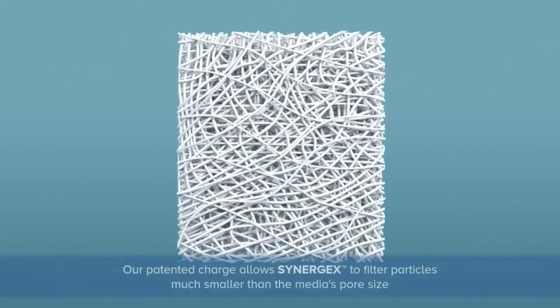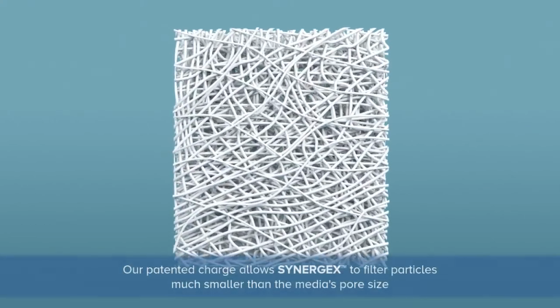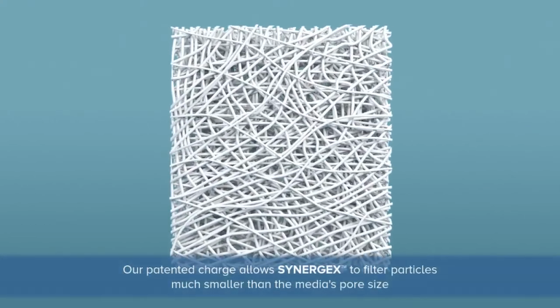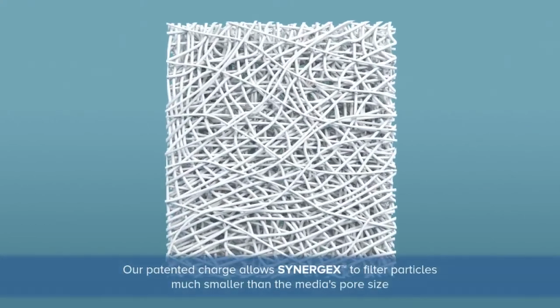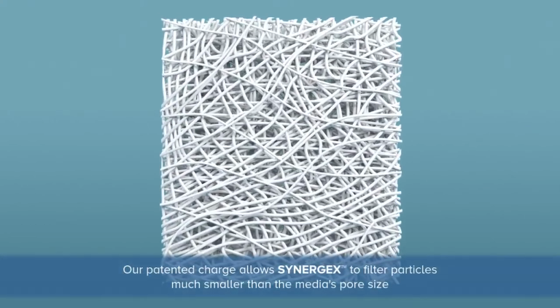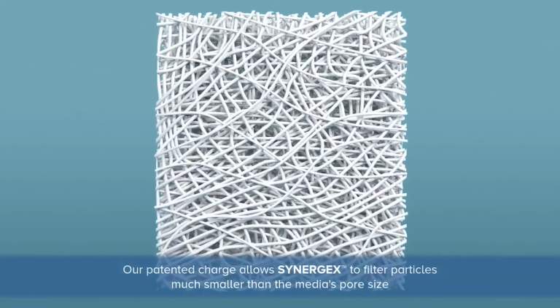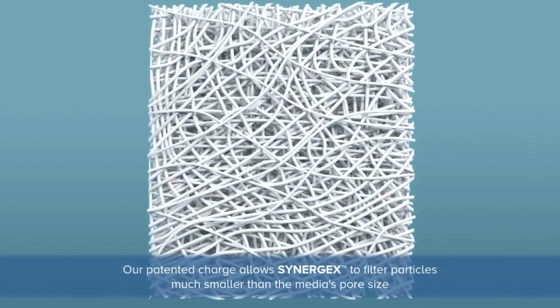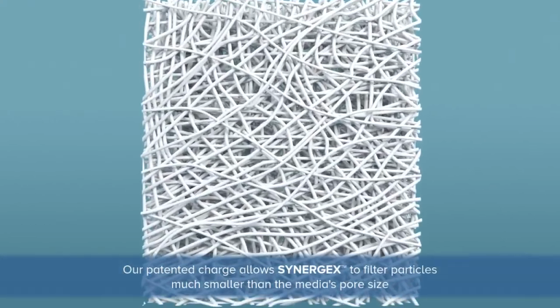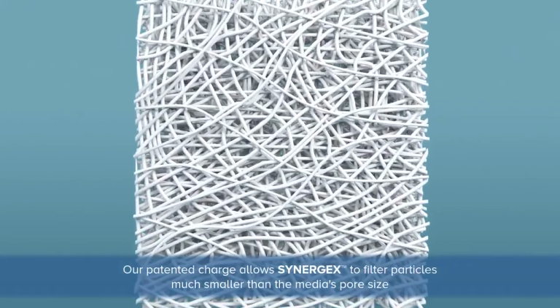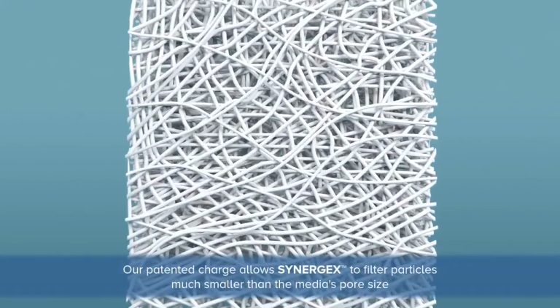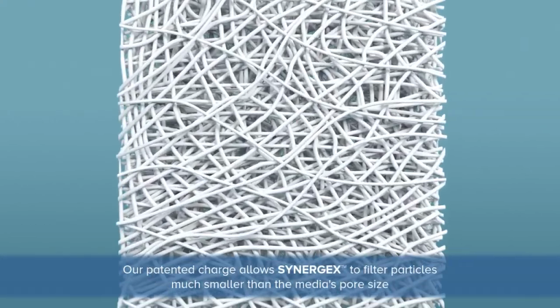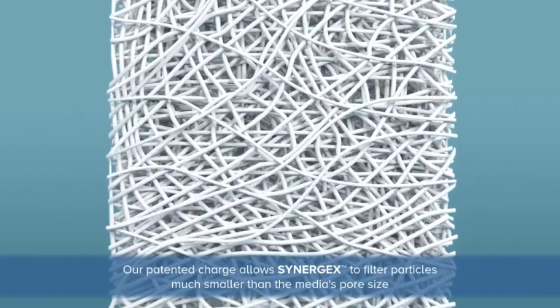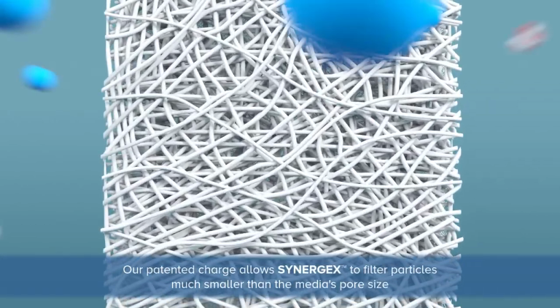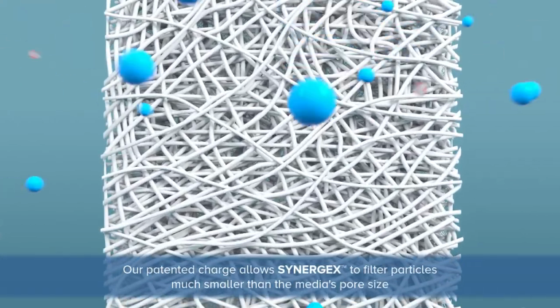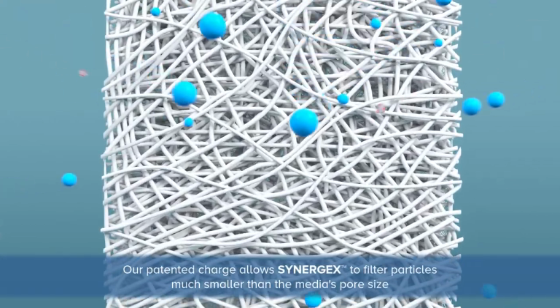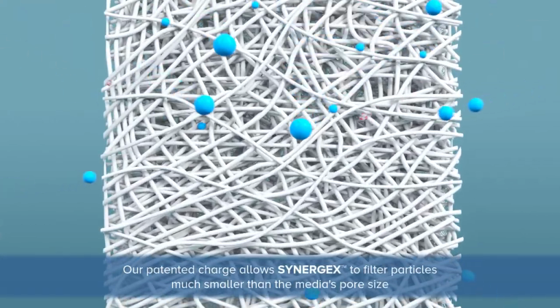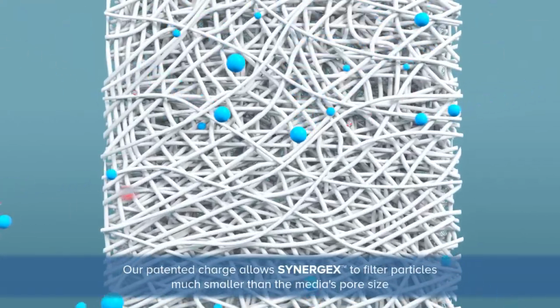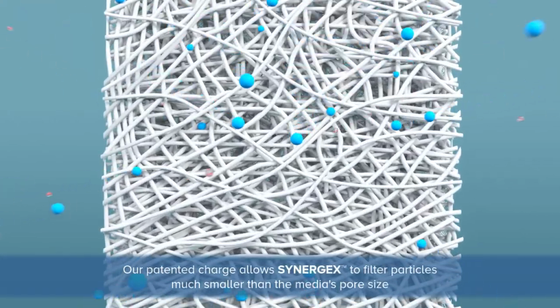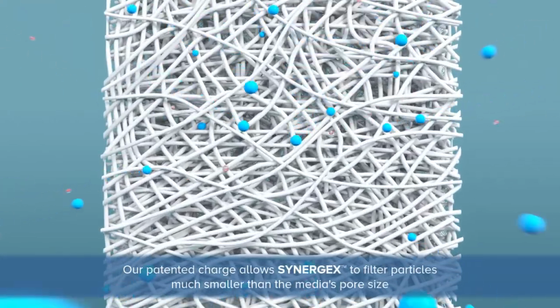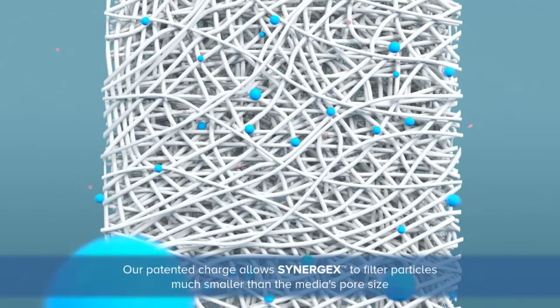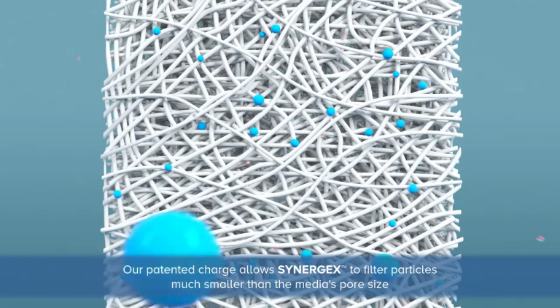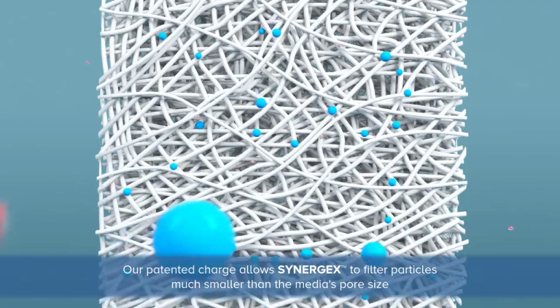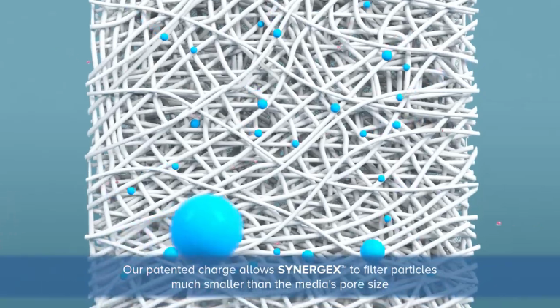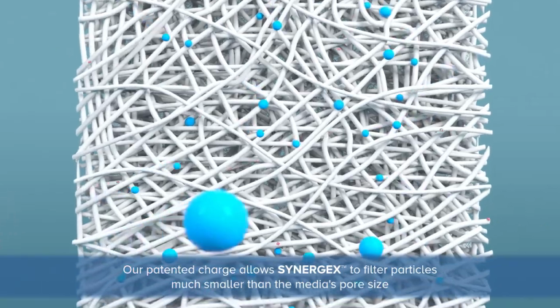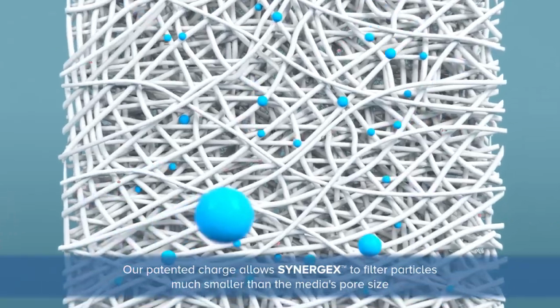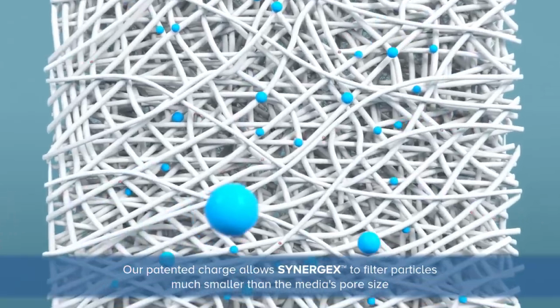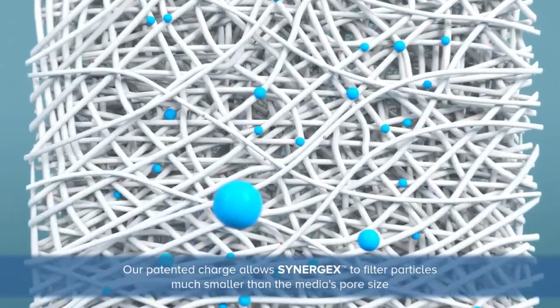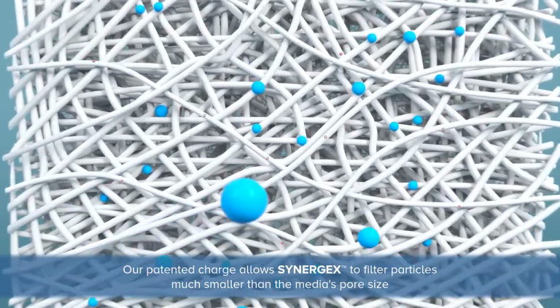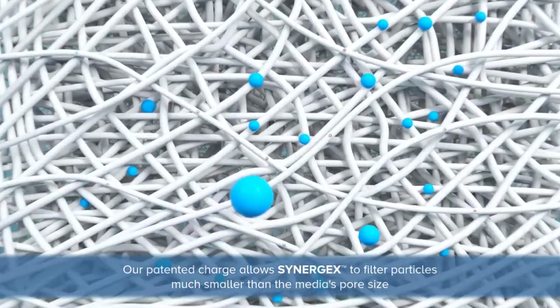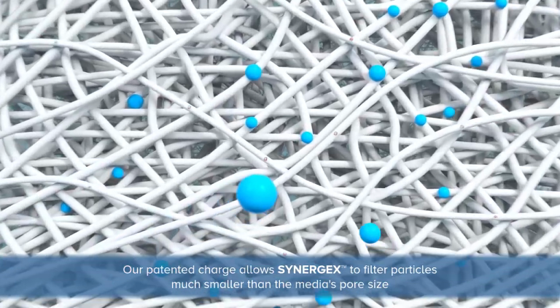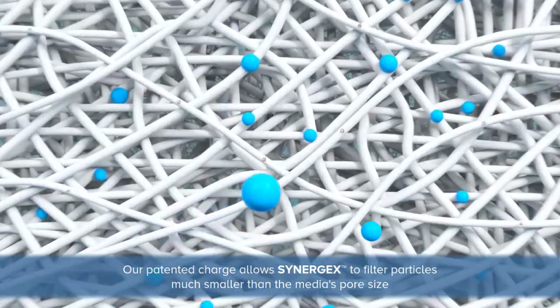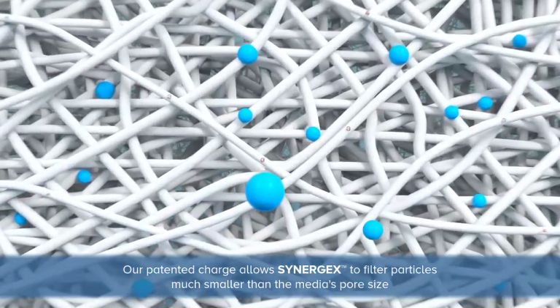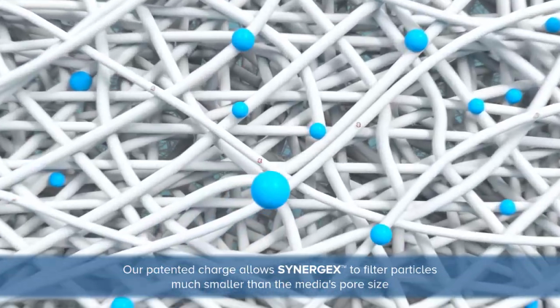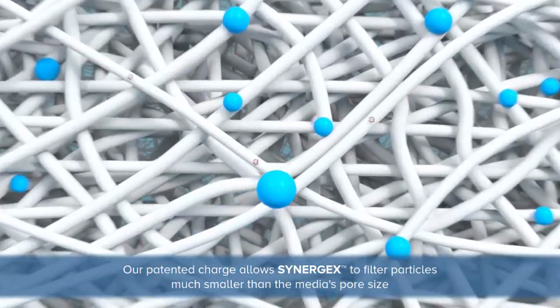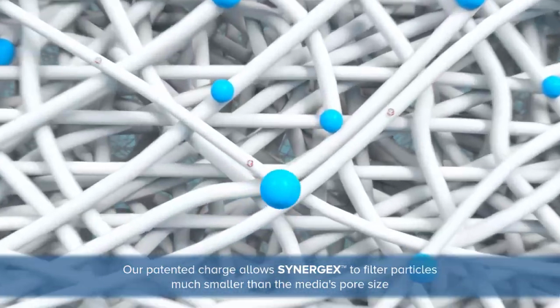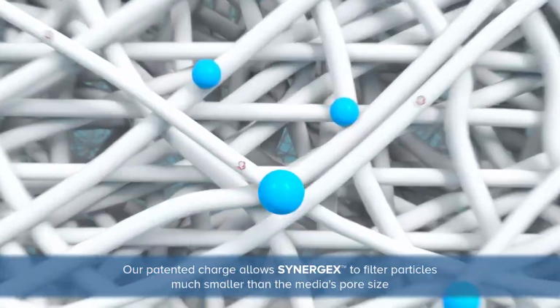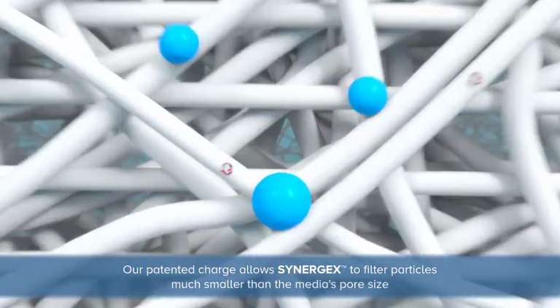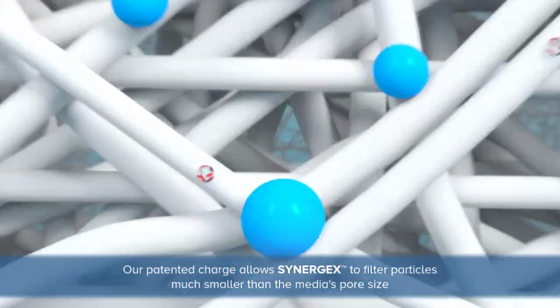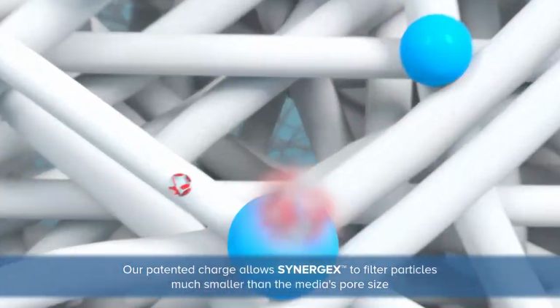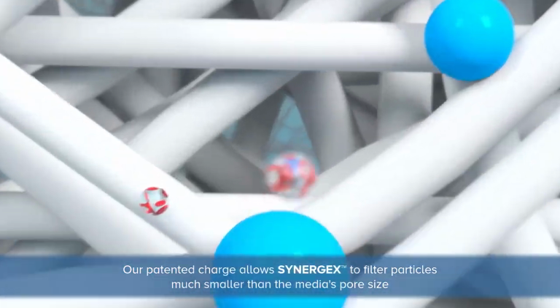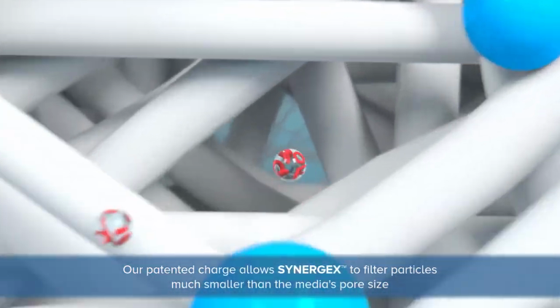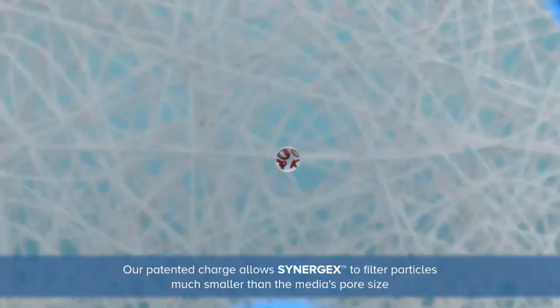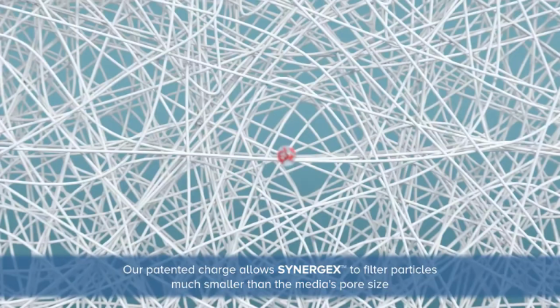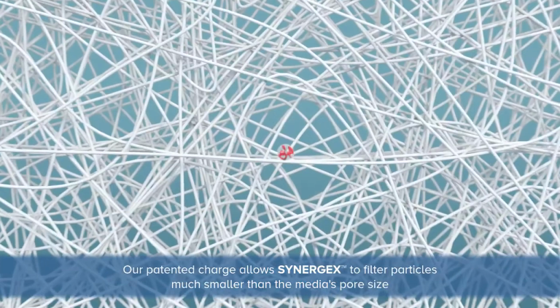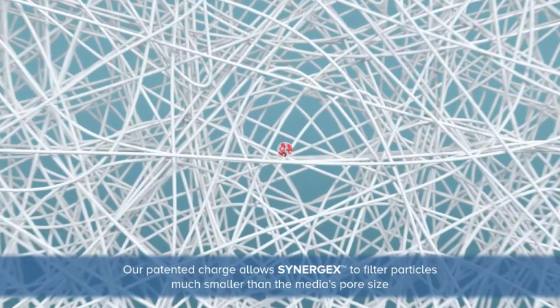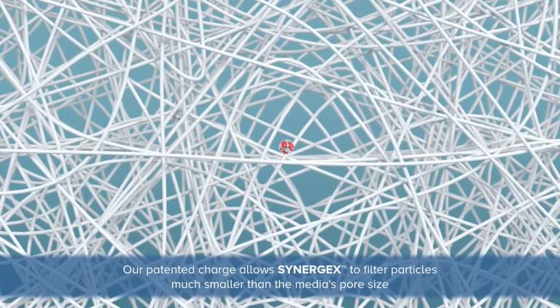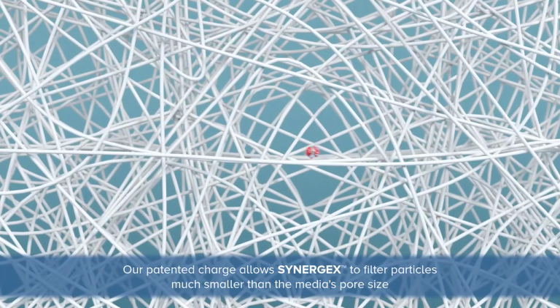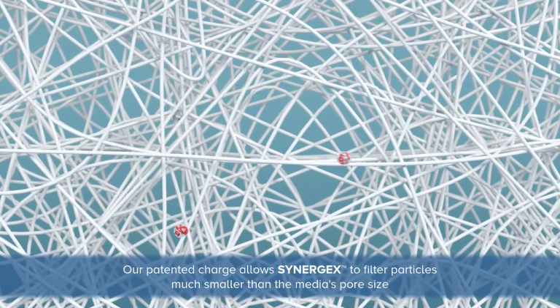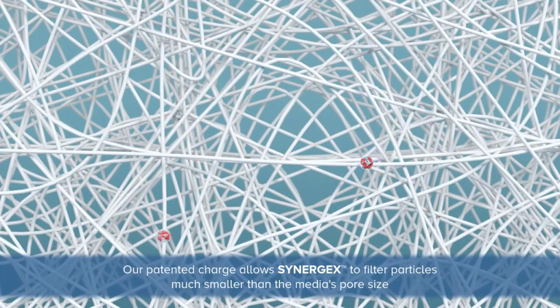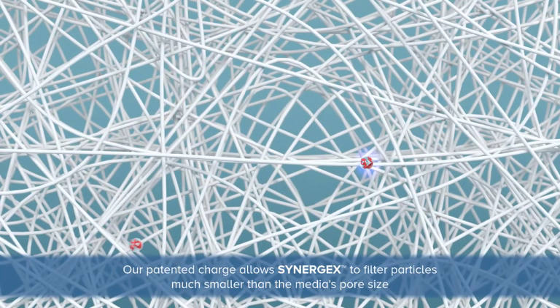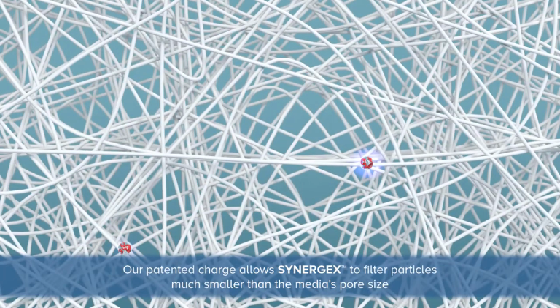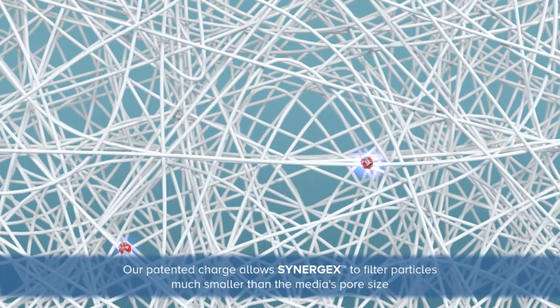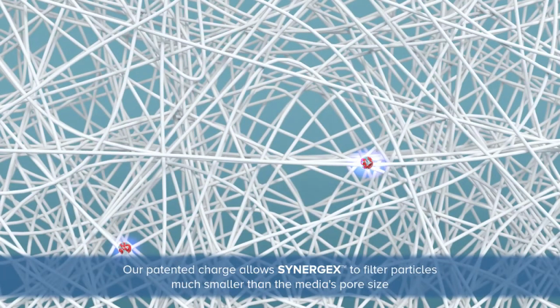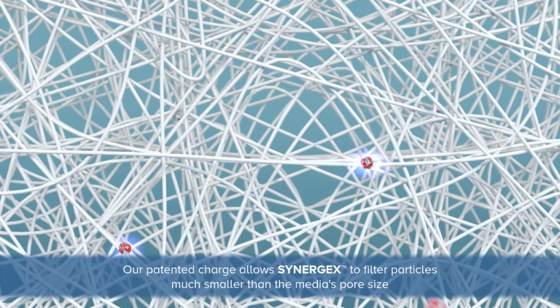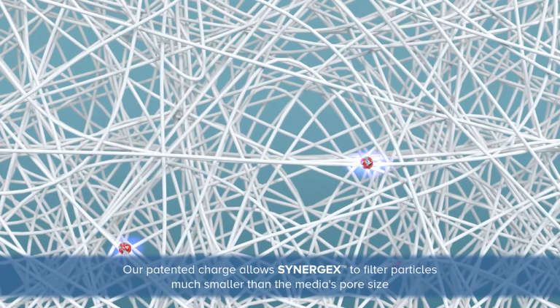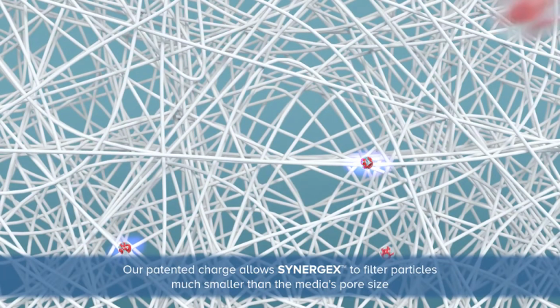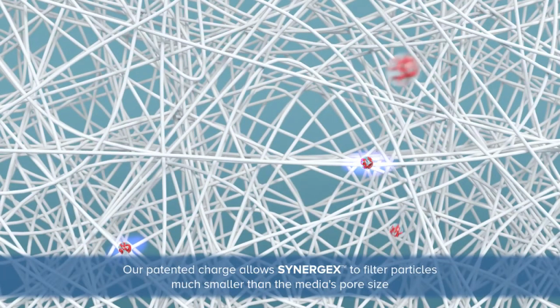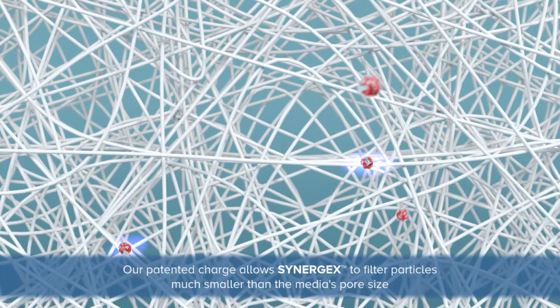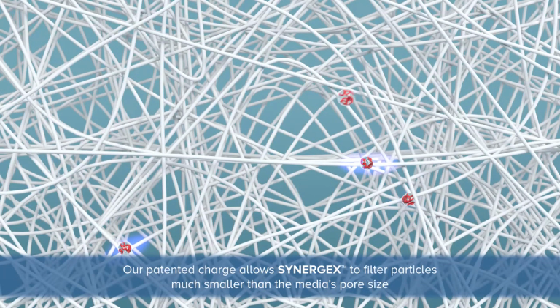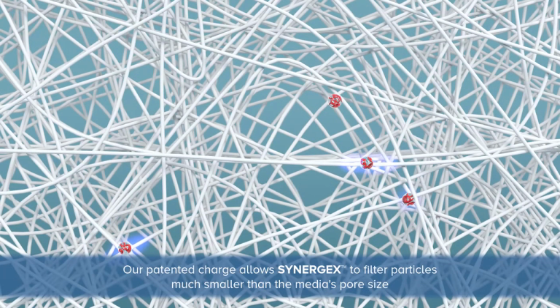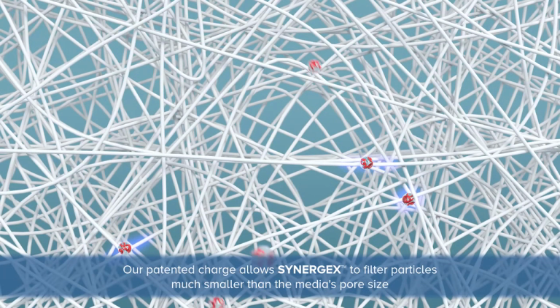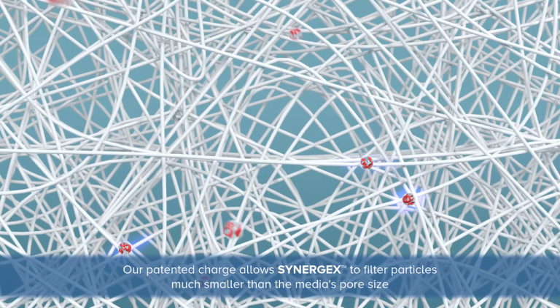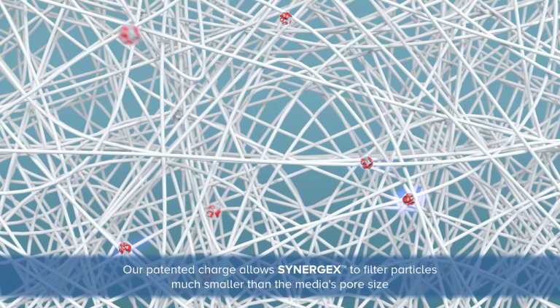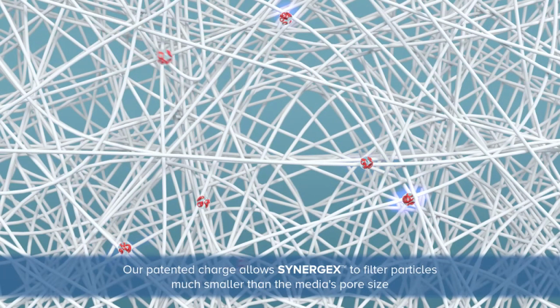Our patented charge allows Synergex to filter particles much smaller than the media's pore size.